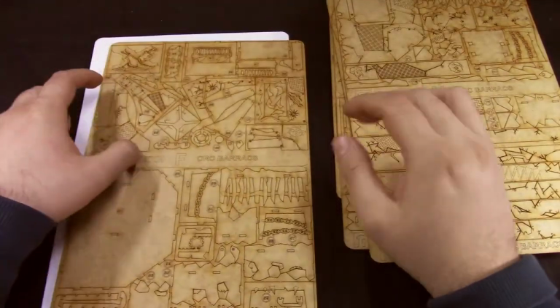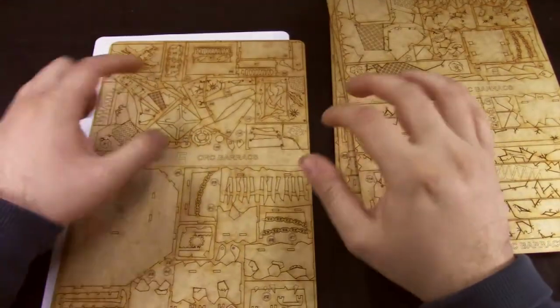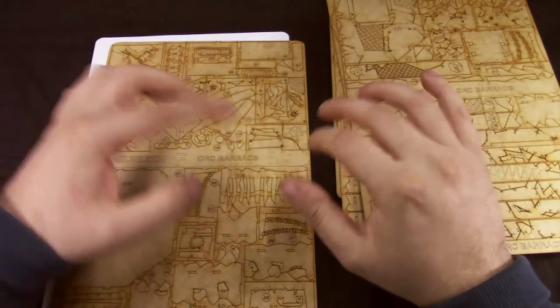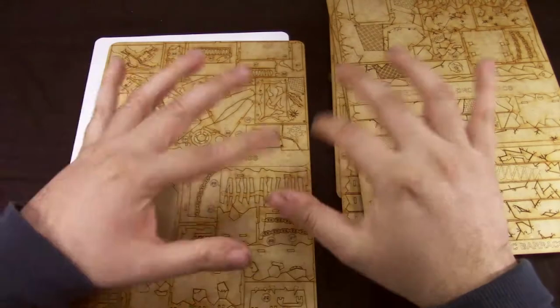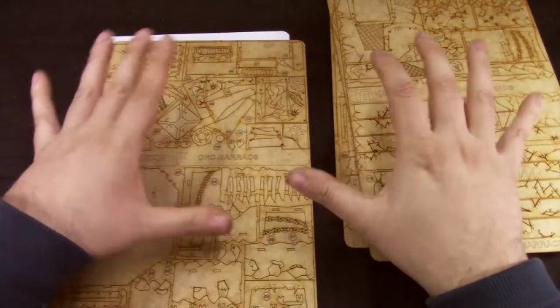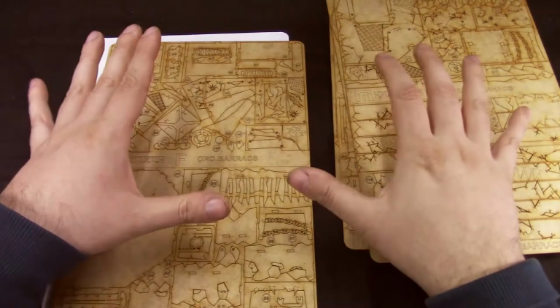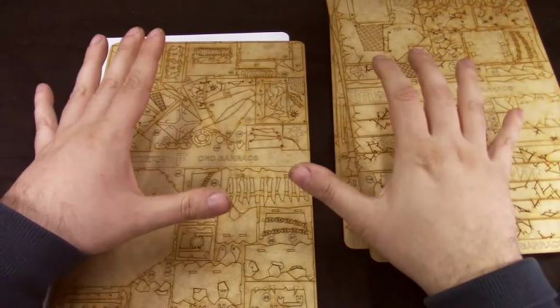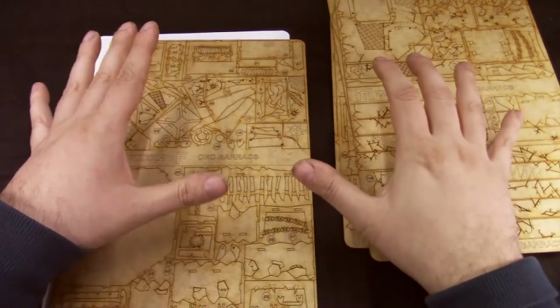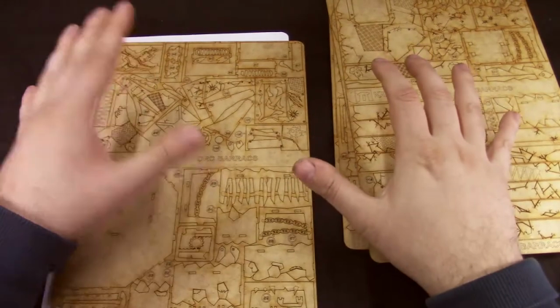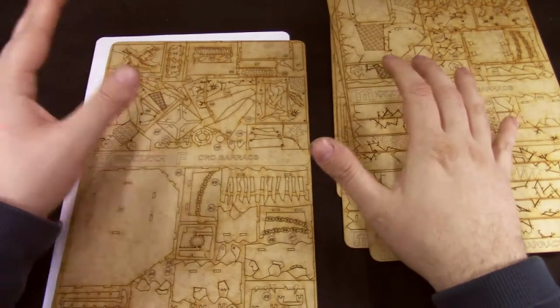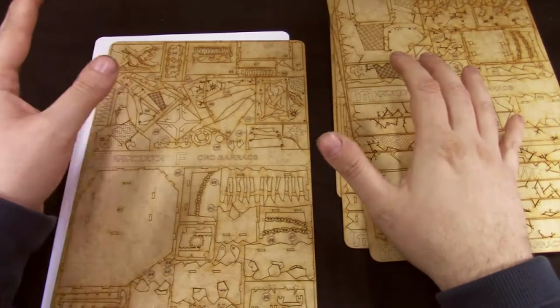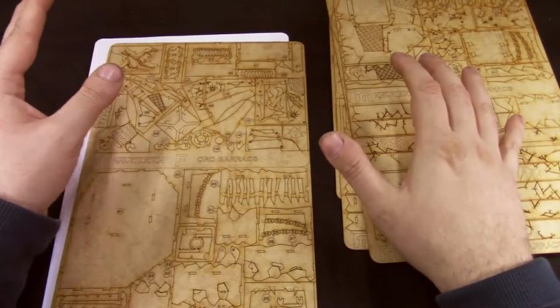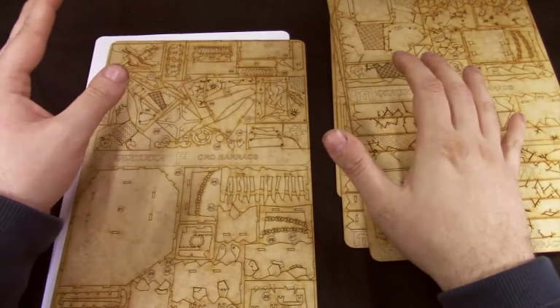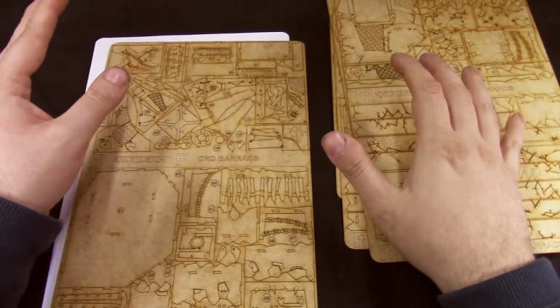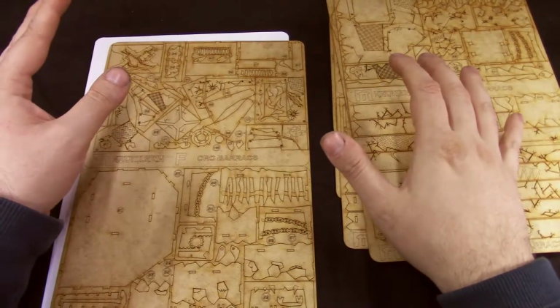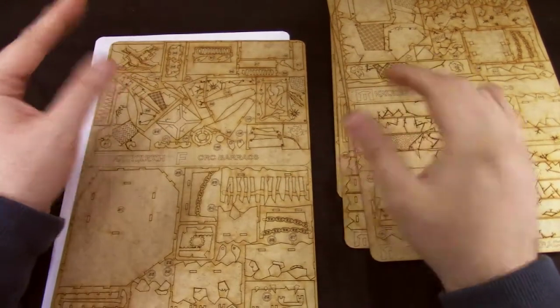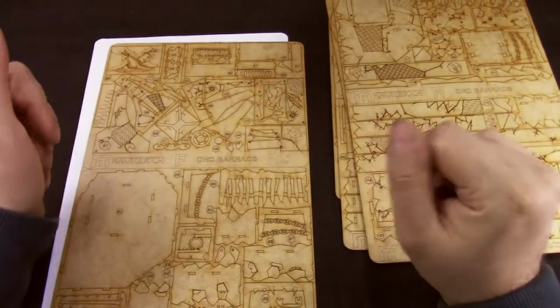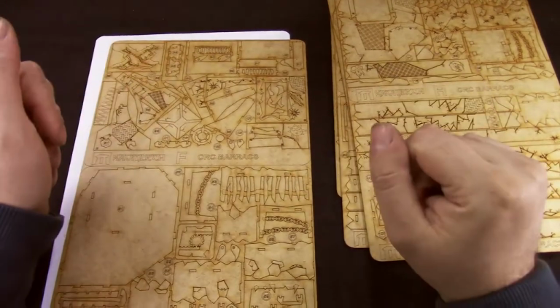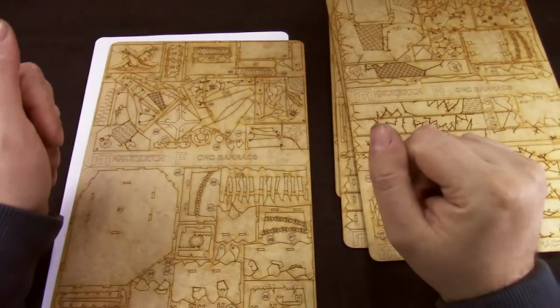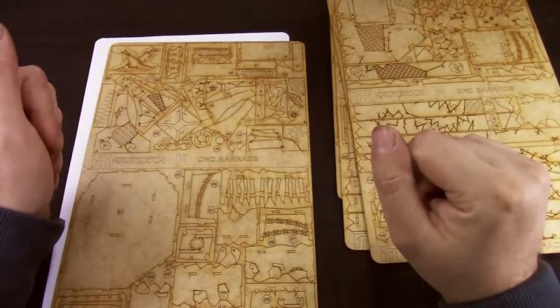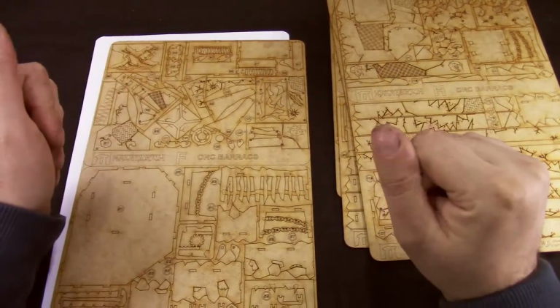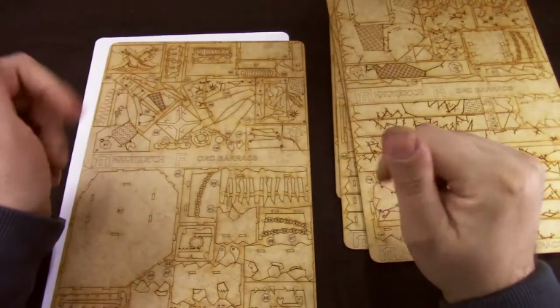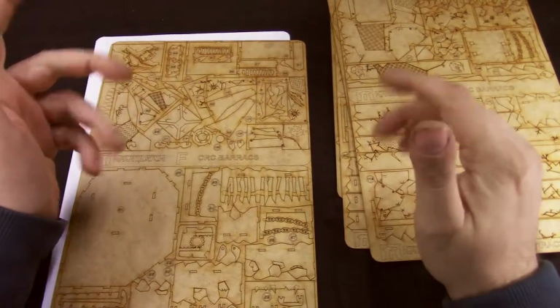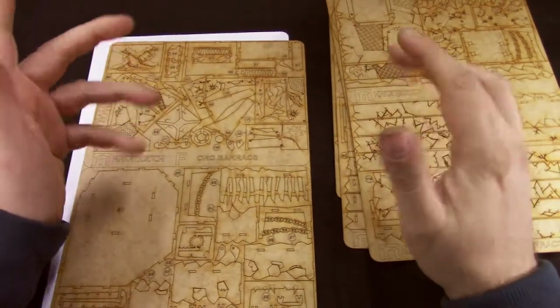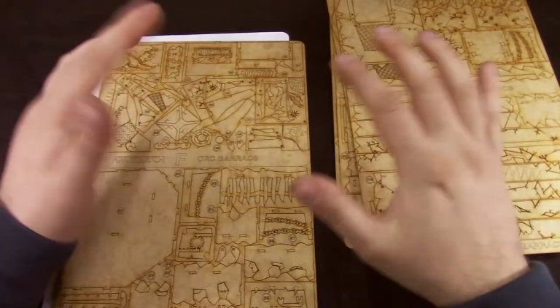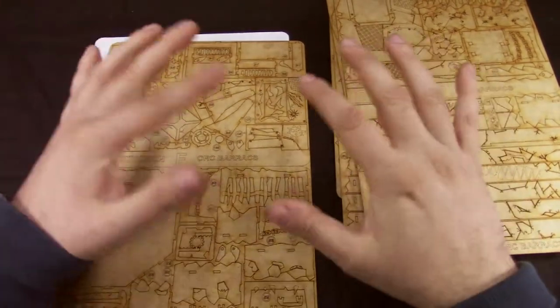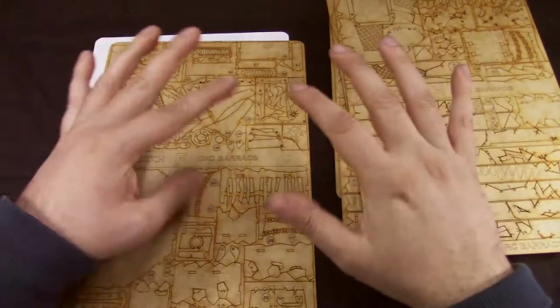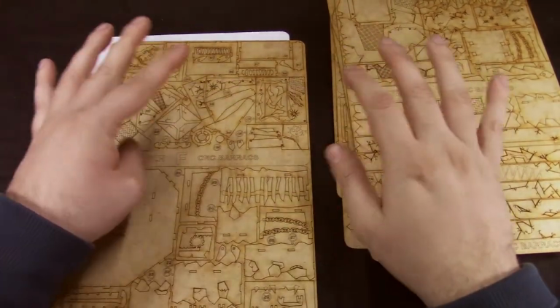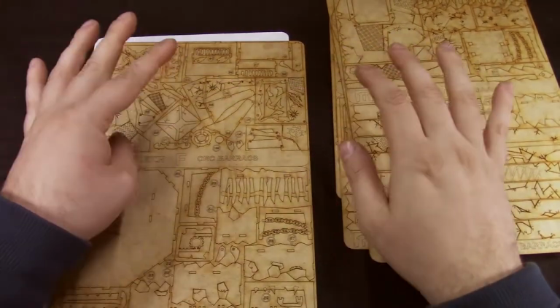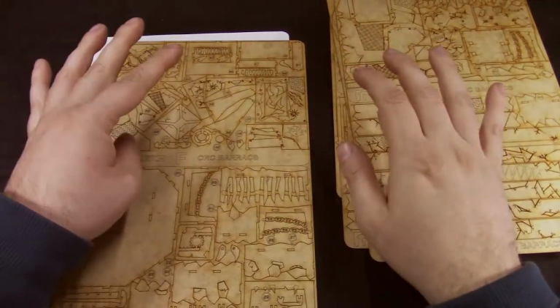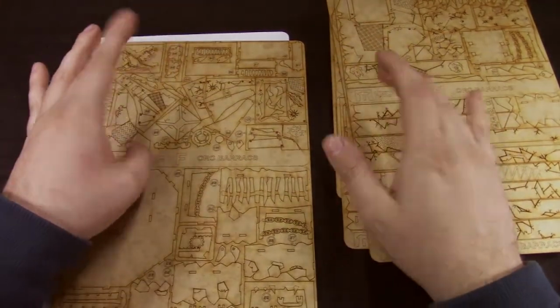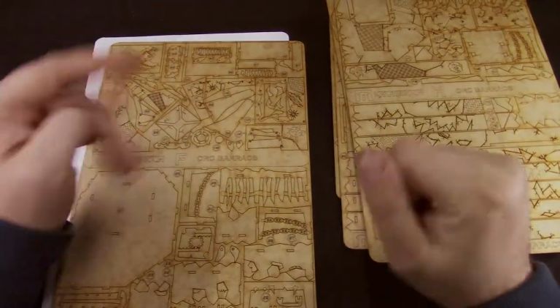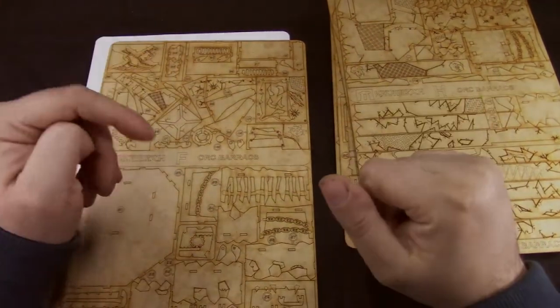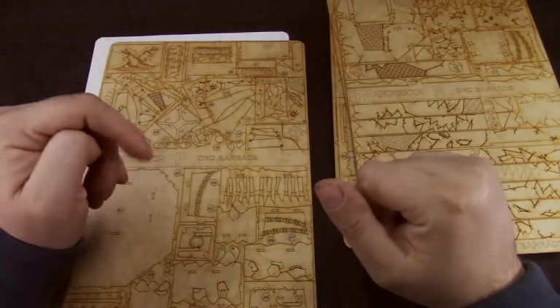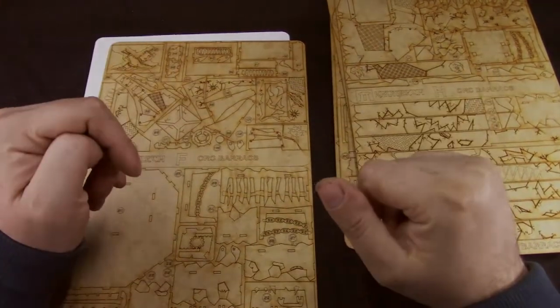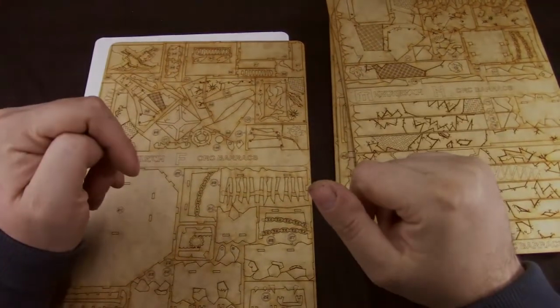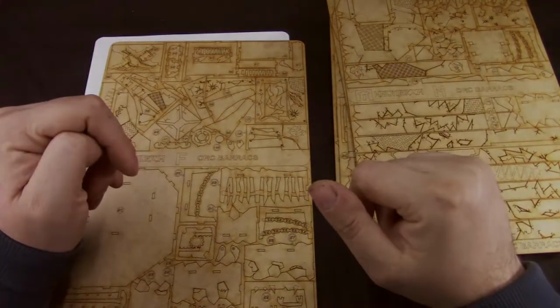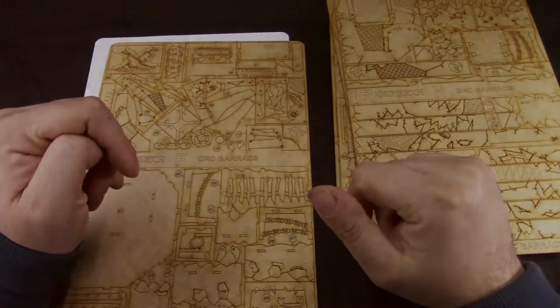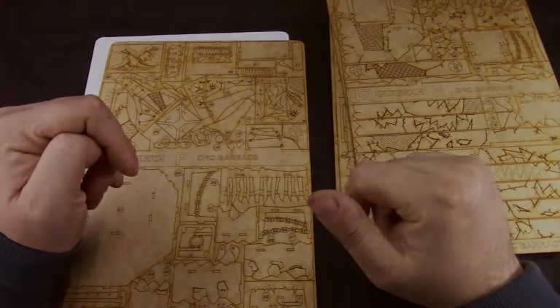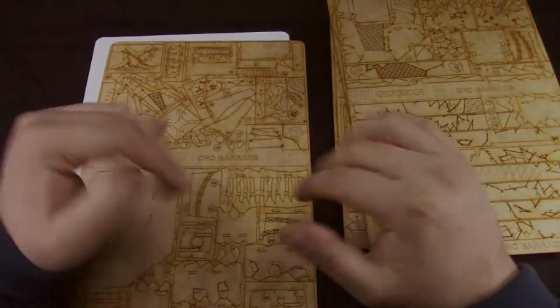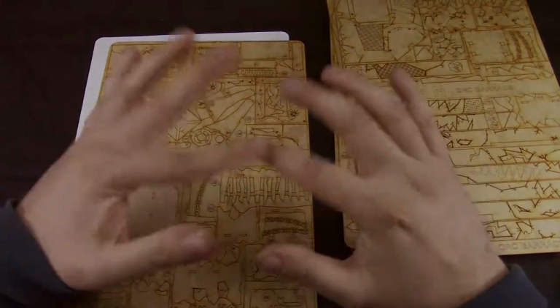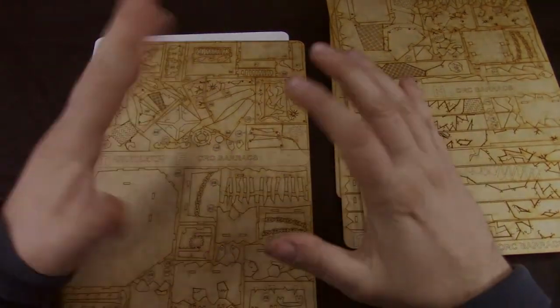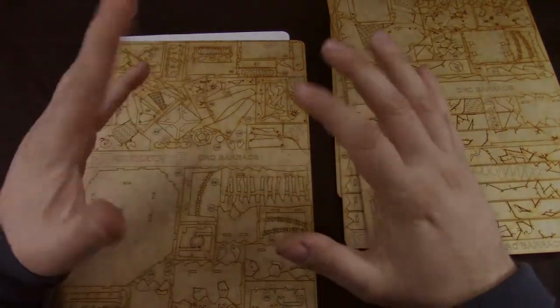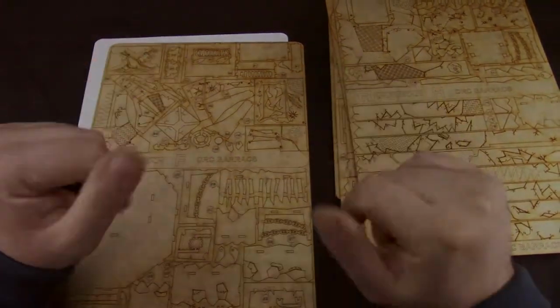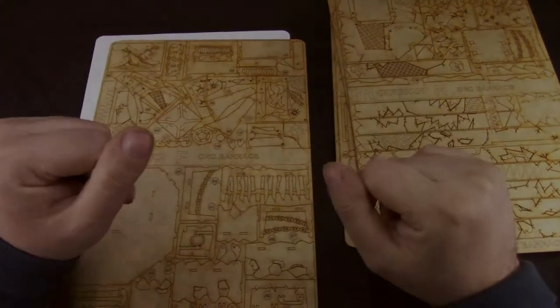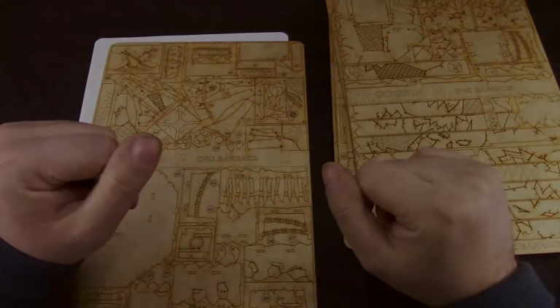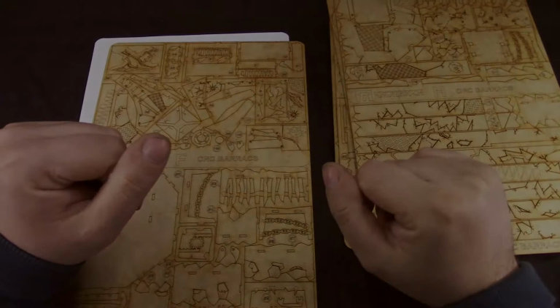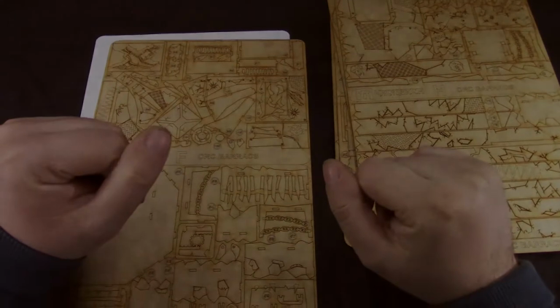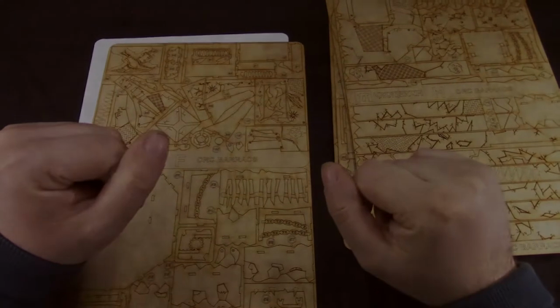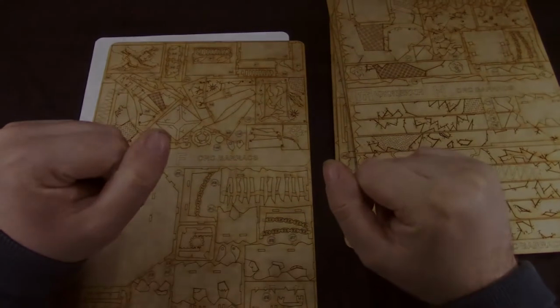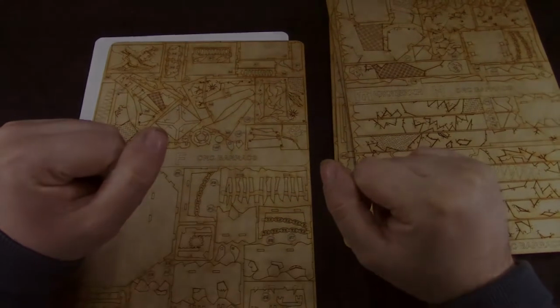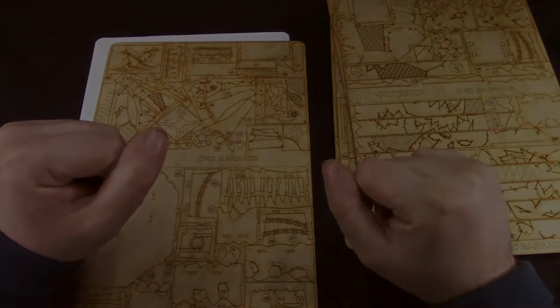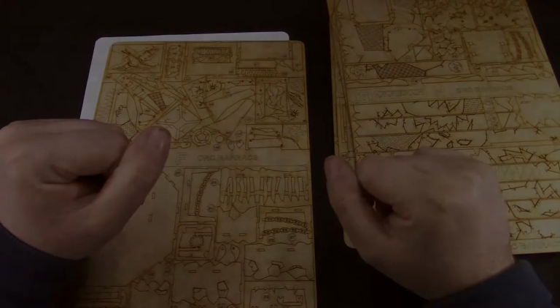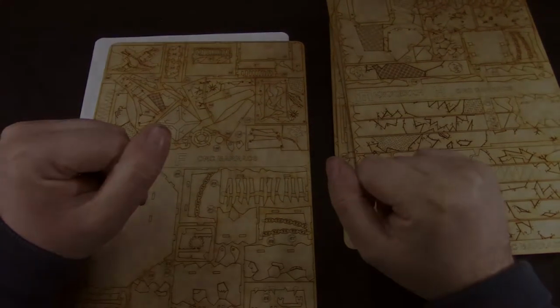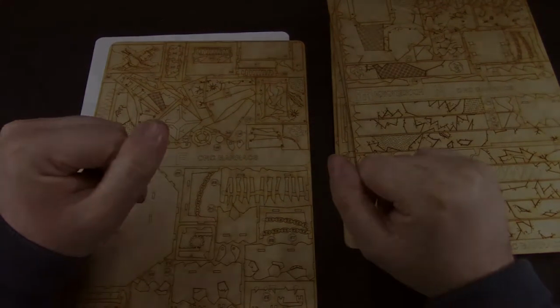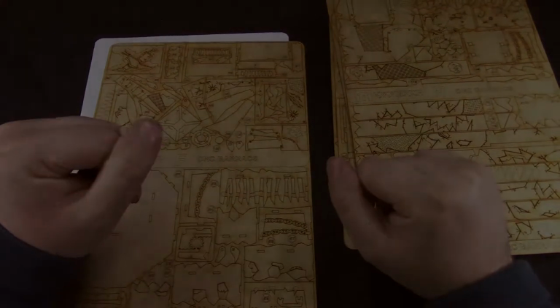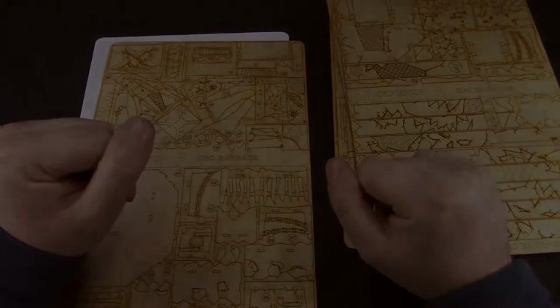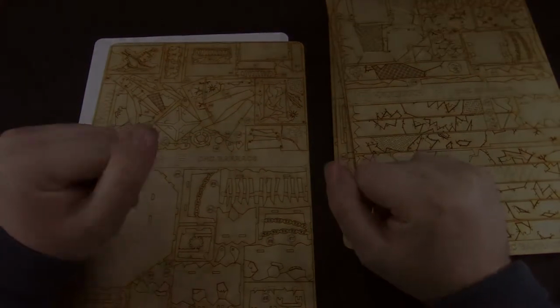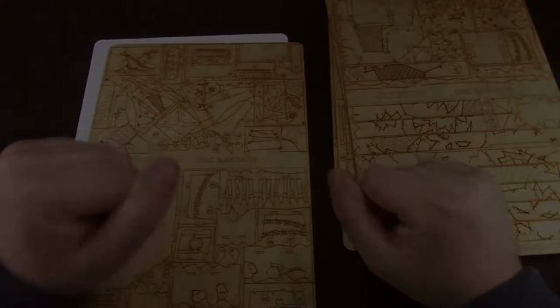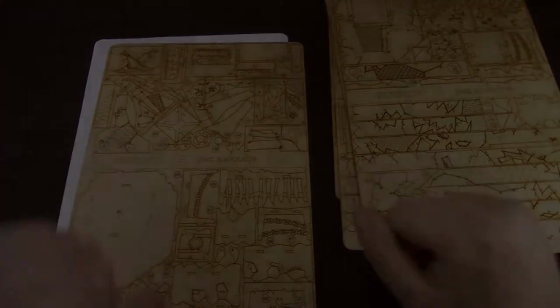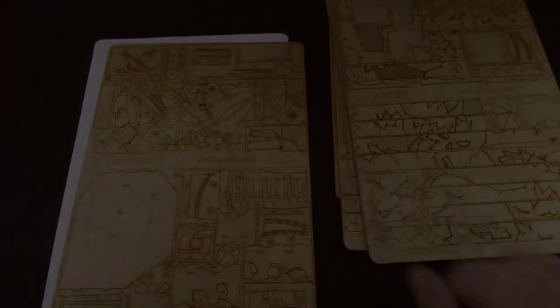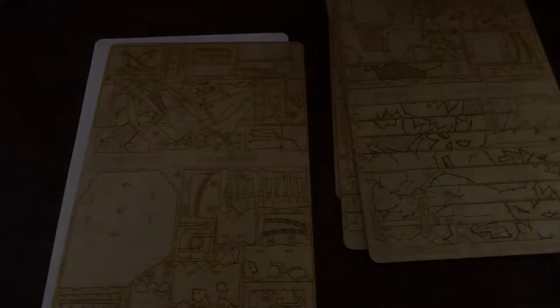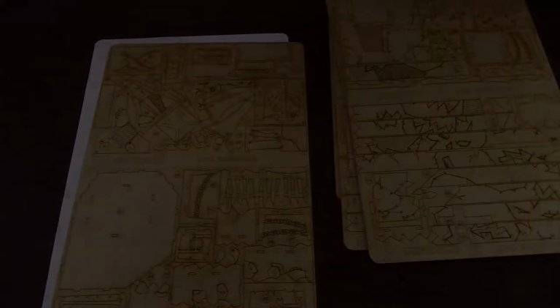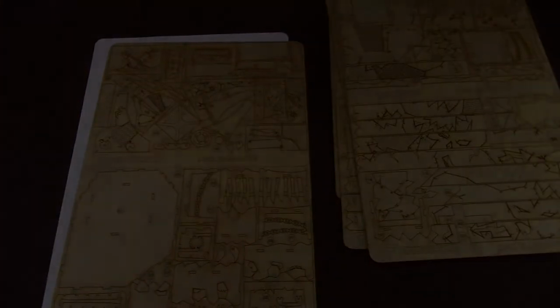Guys, this is the part now where I'm going to assemble the model and come back shortly, then we'll talk about what I think of it. See you soon.